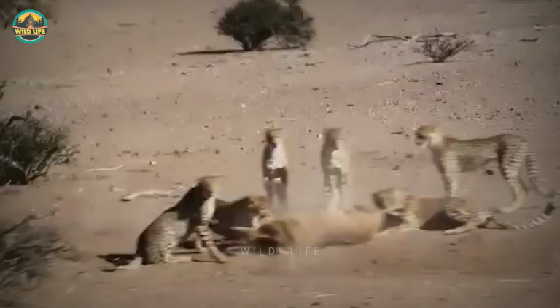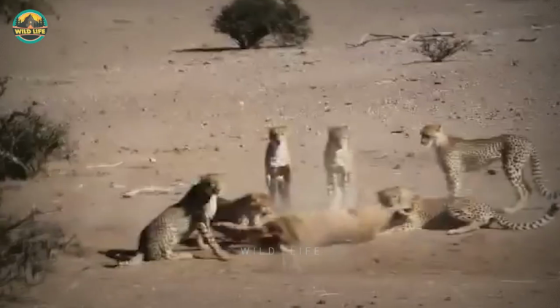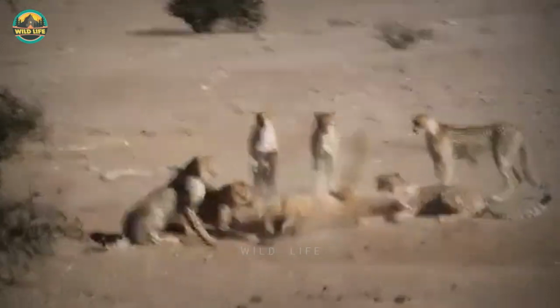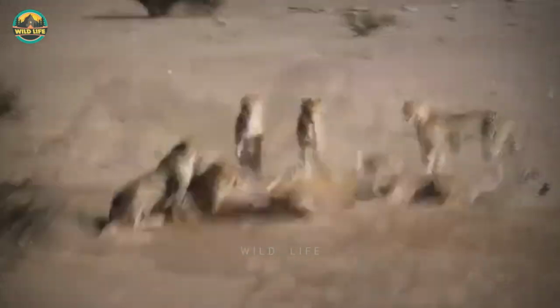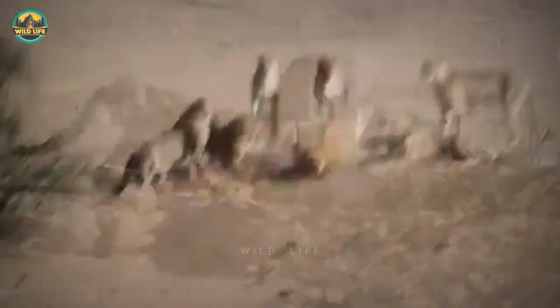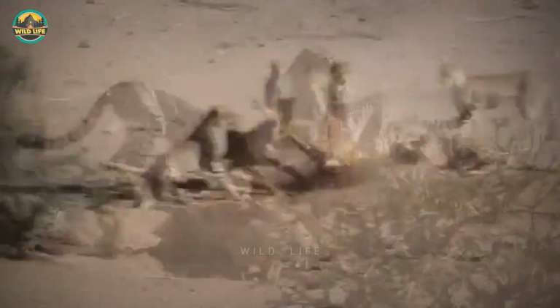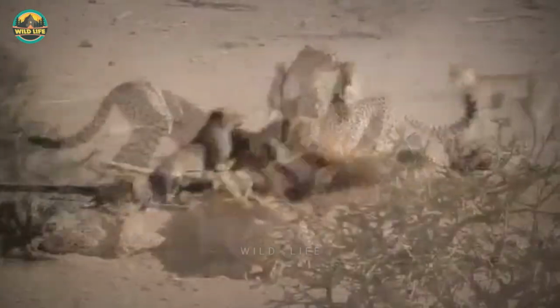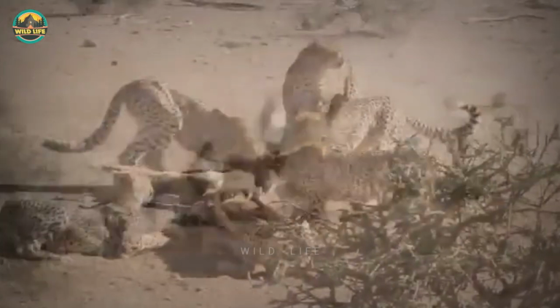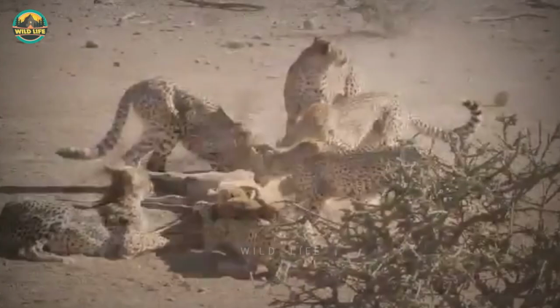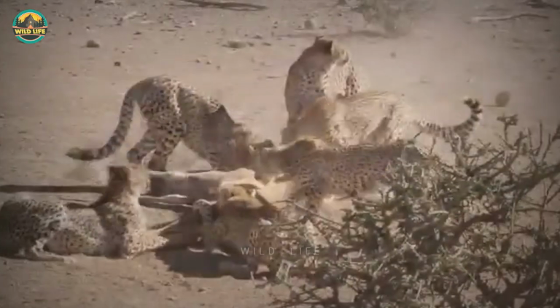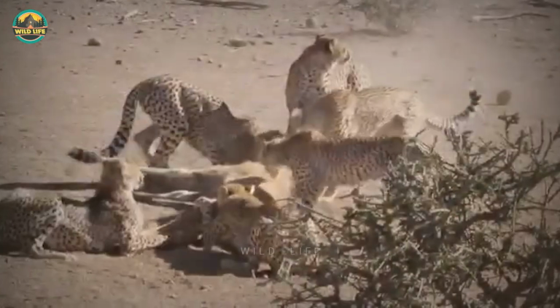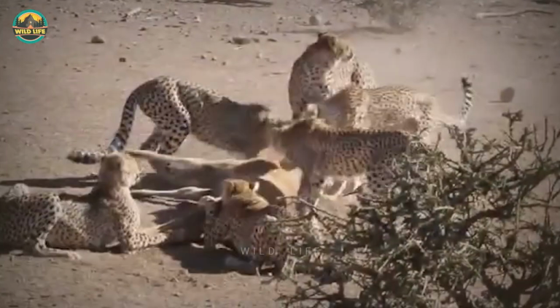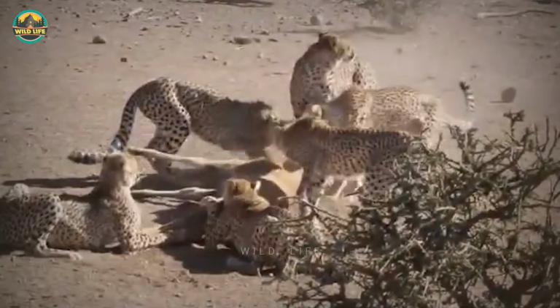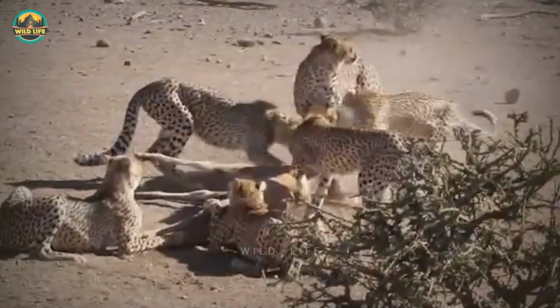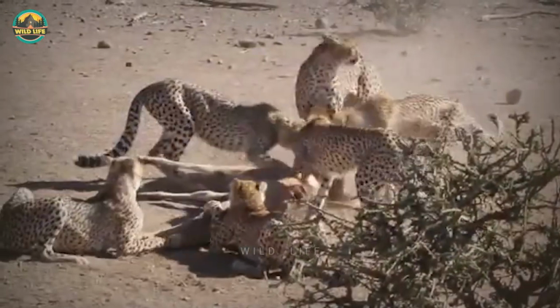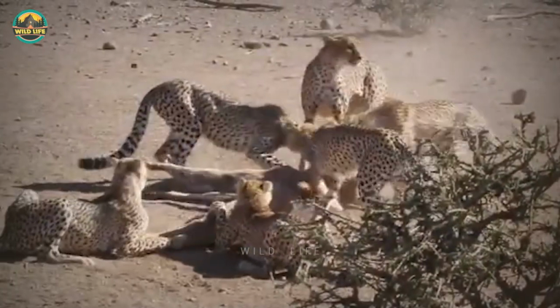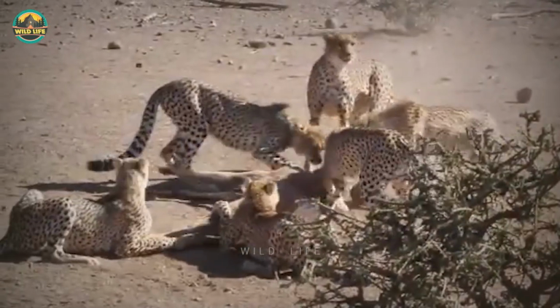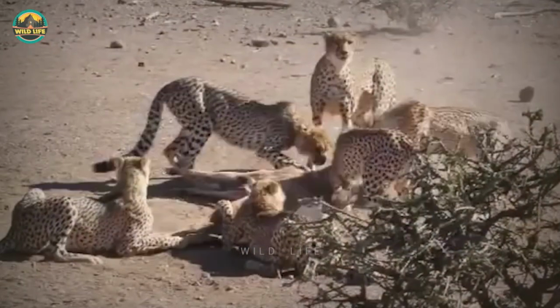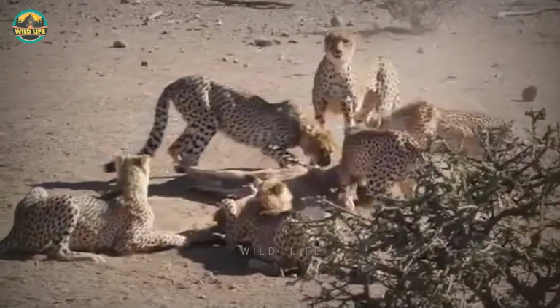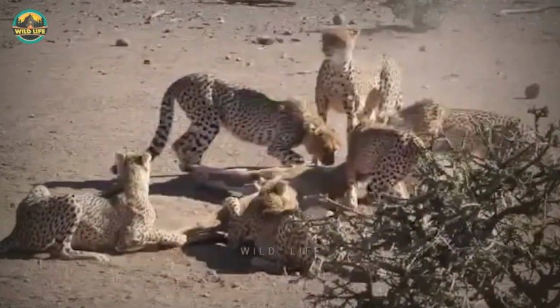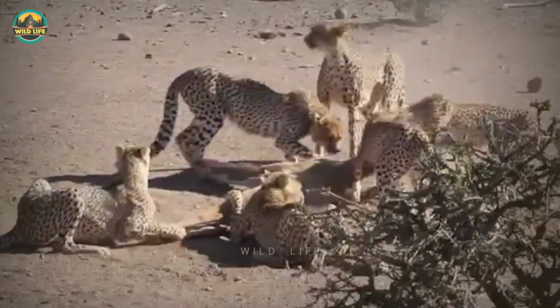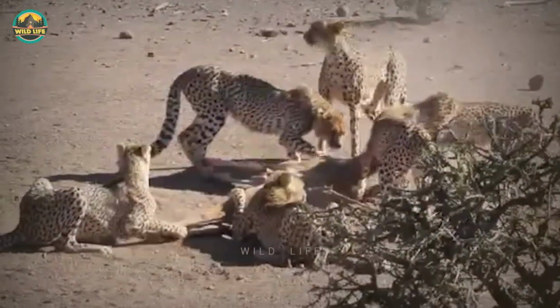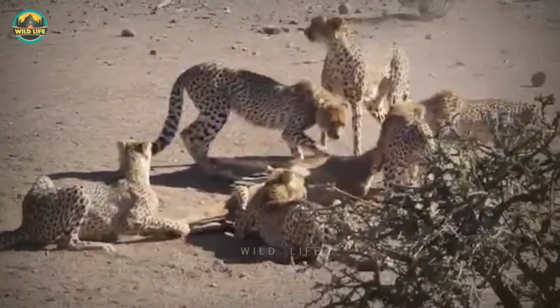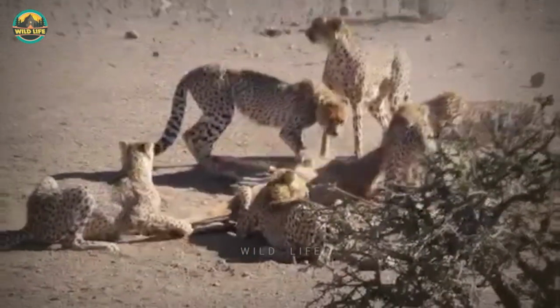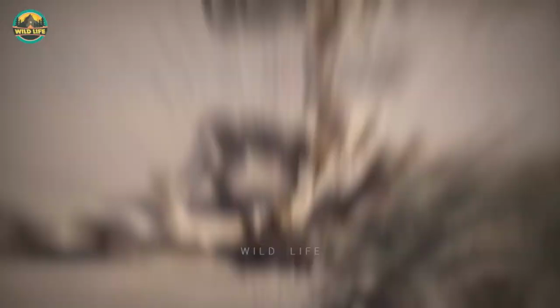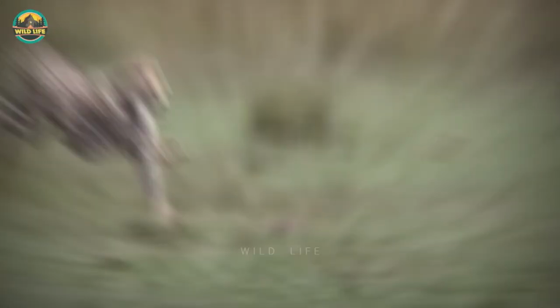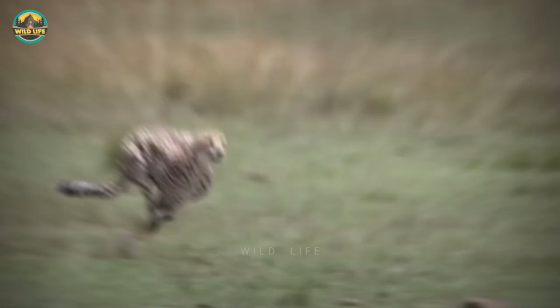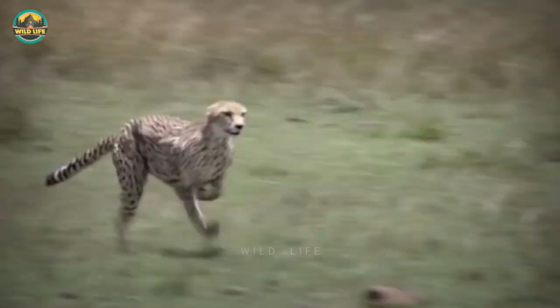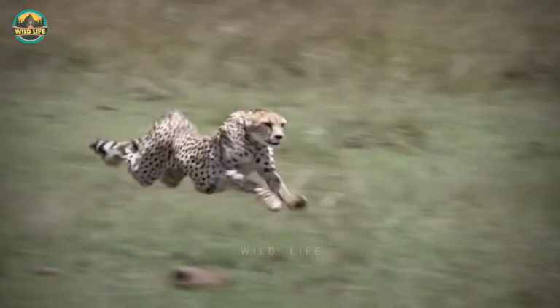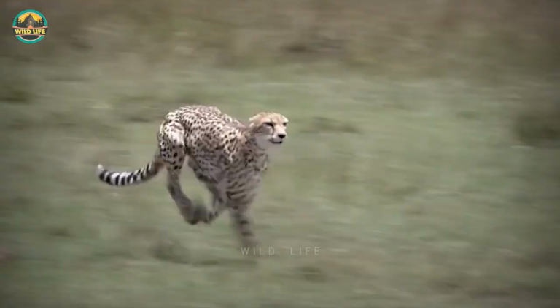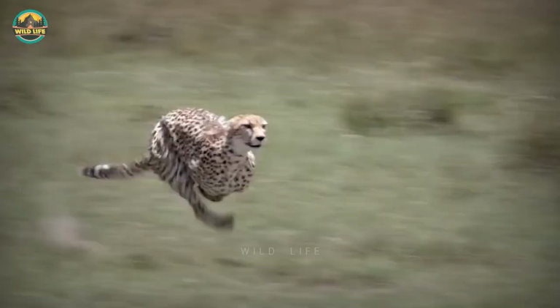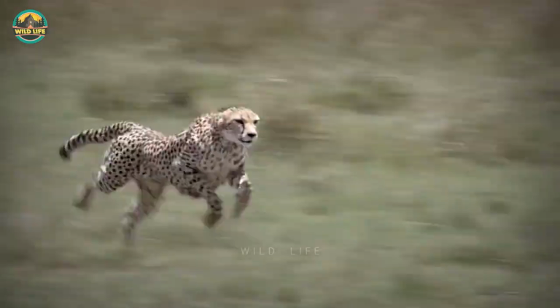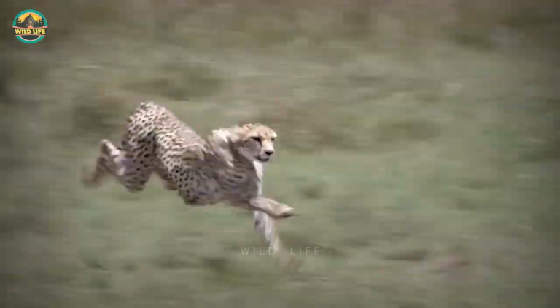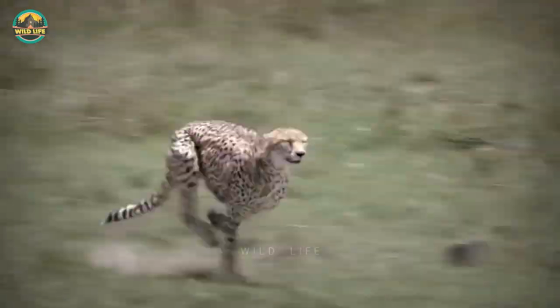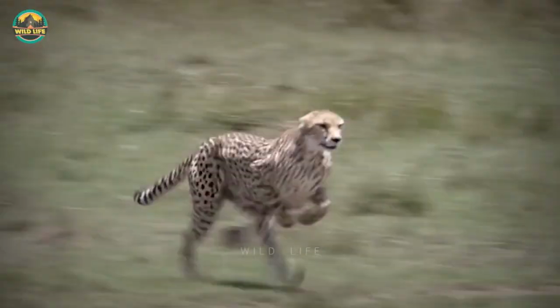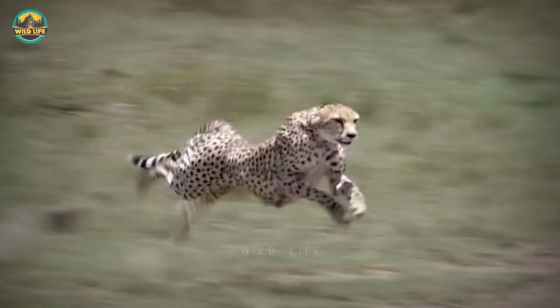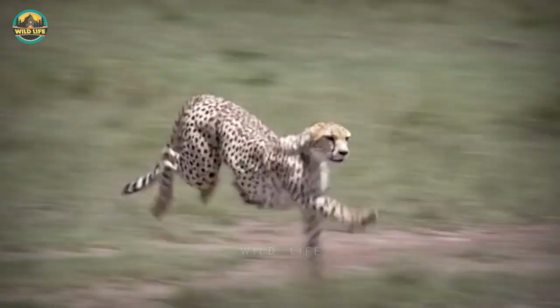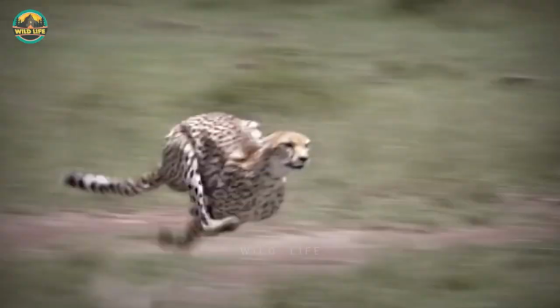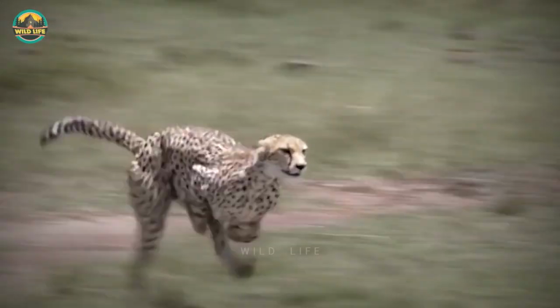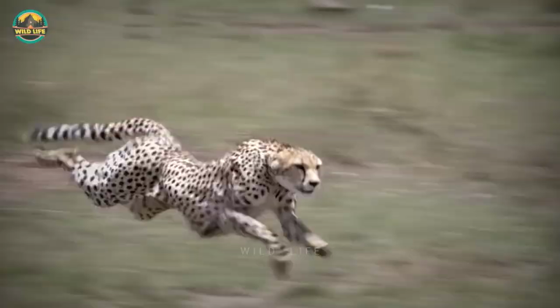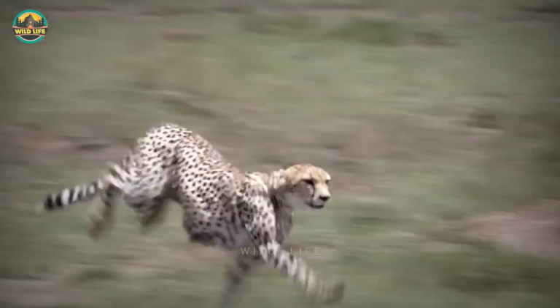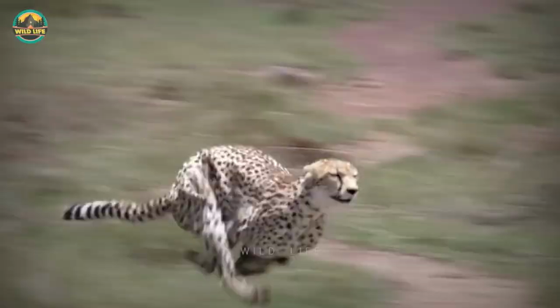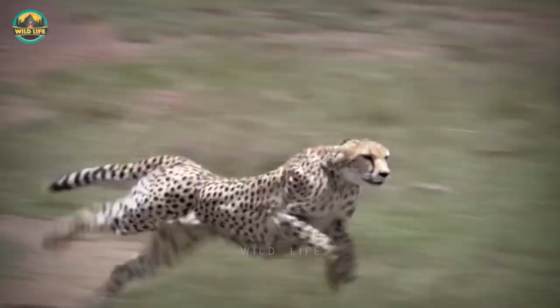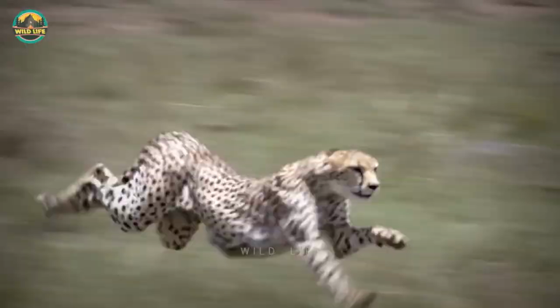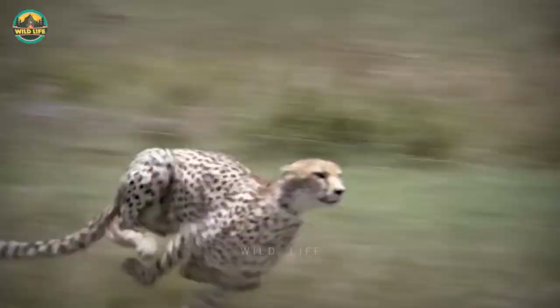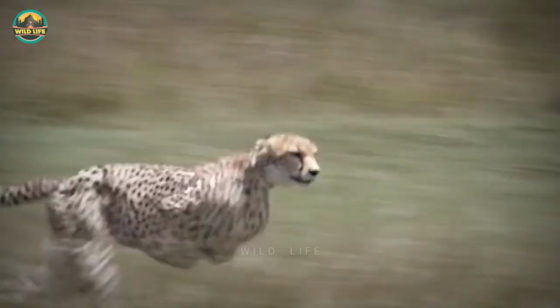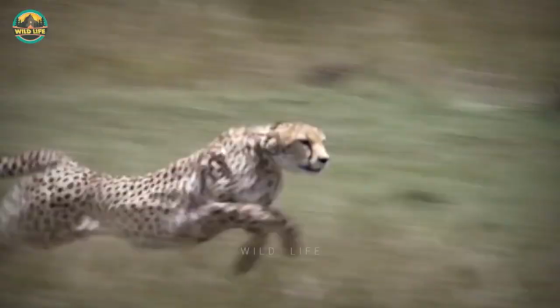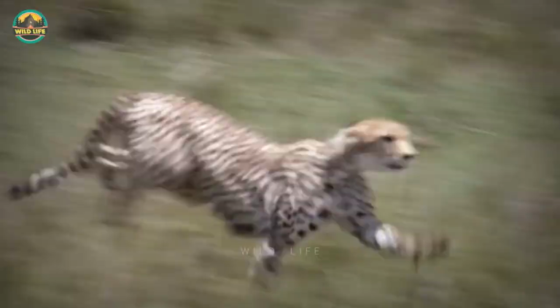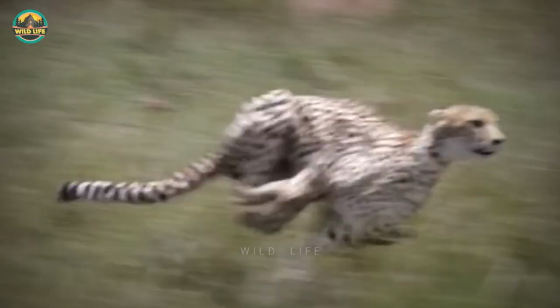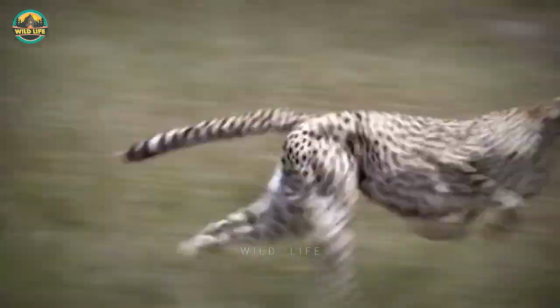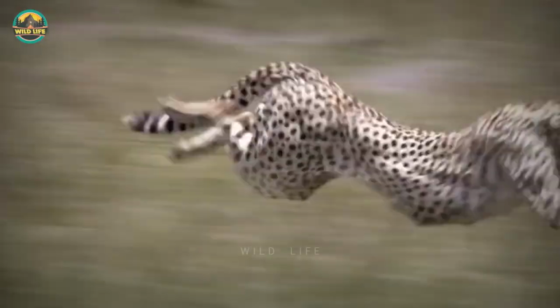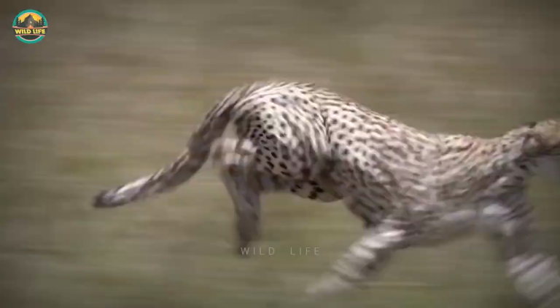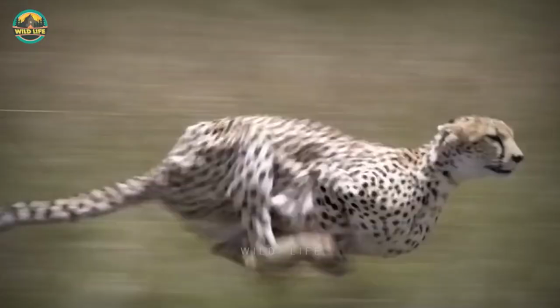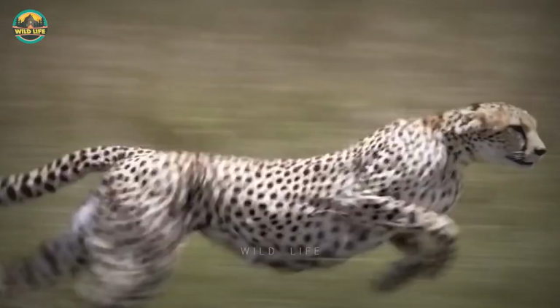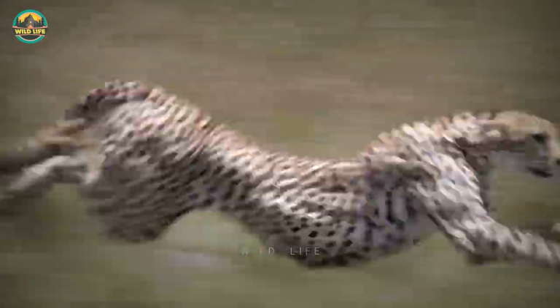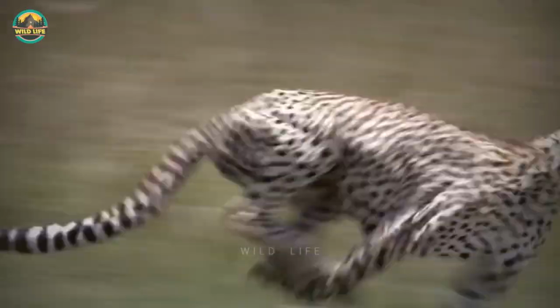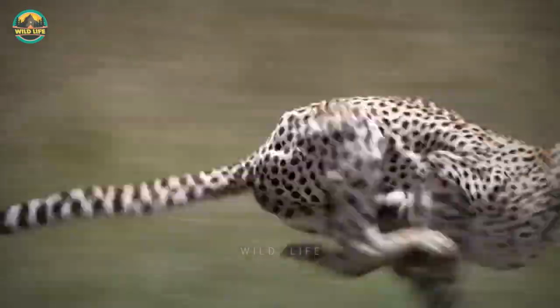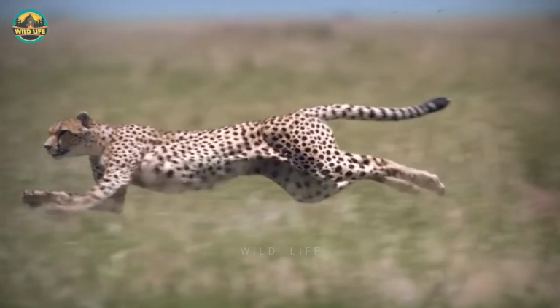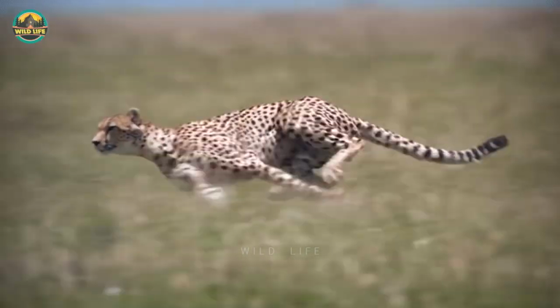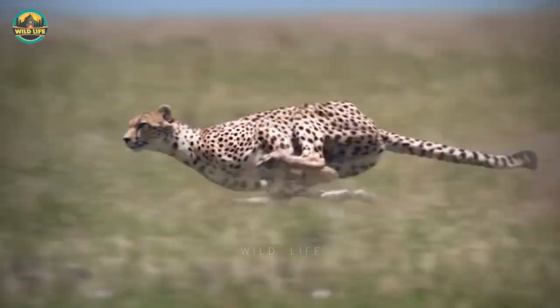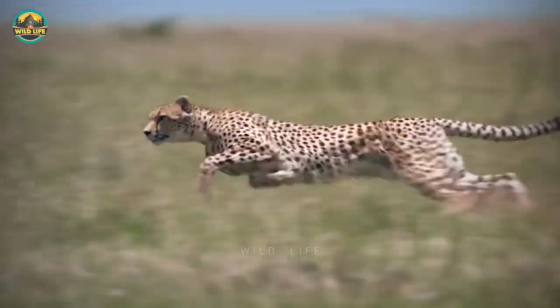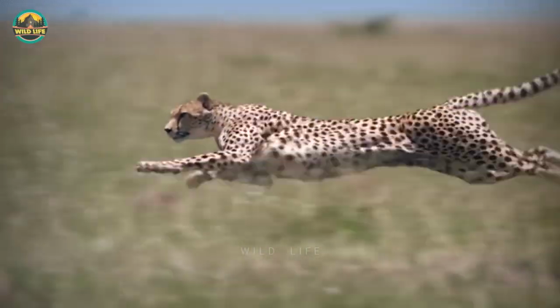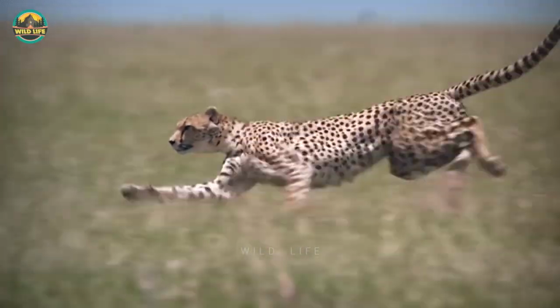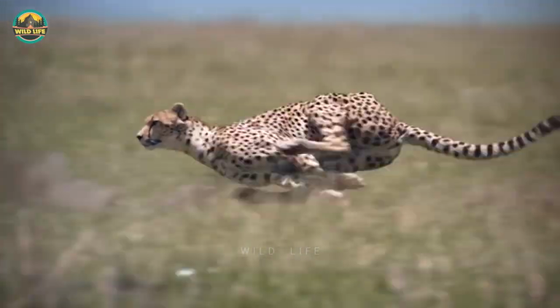Number 9: It's impressive to see a cat this small take down and kill such a massive kudu, but when it's an entire family working together, it's even more impressive.